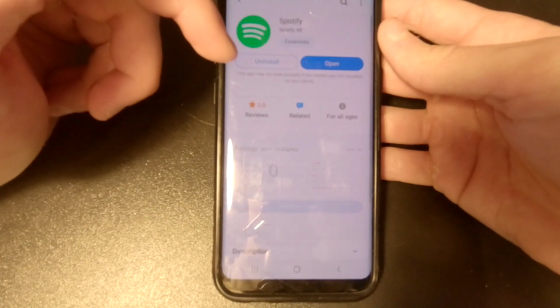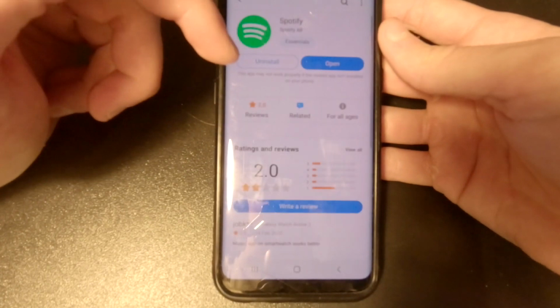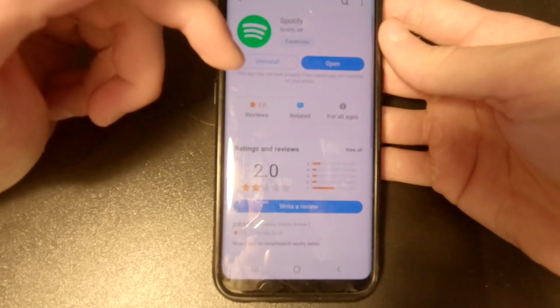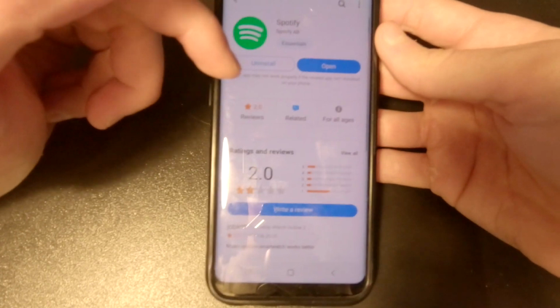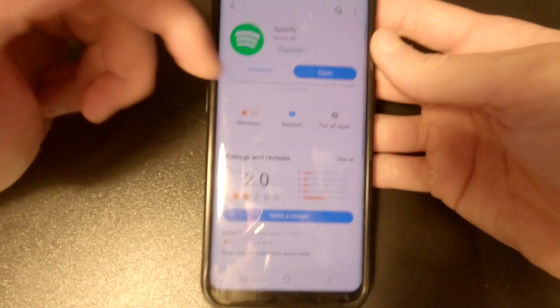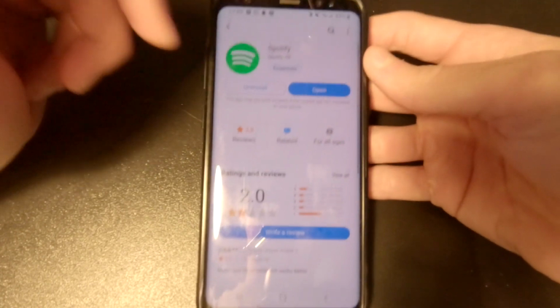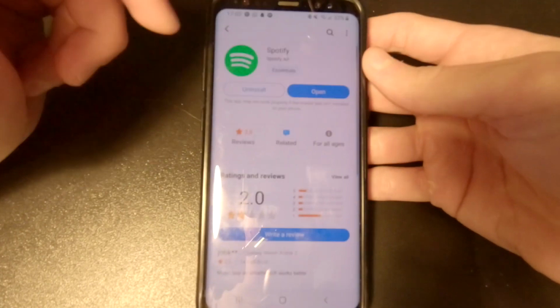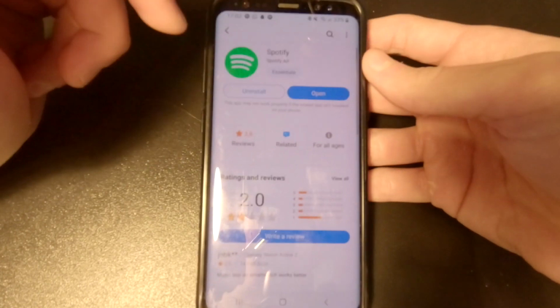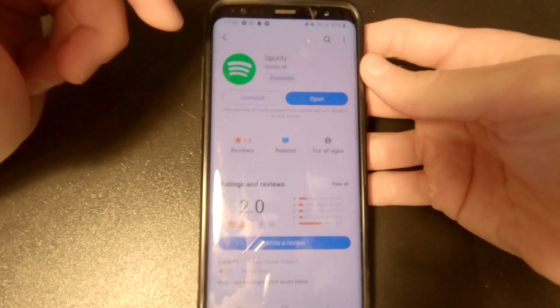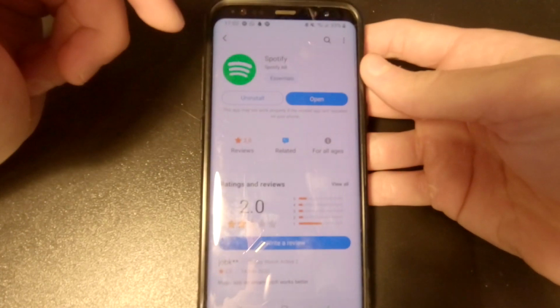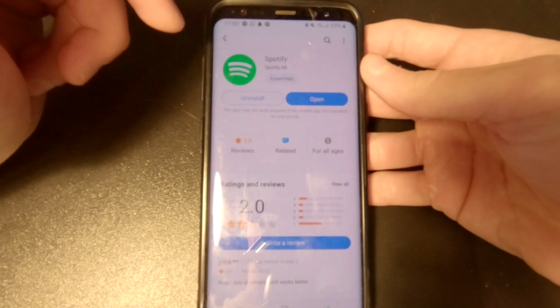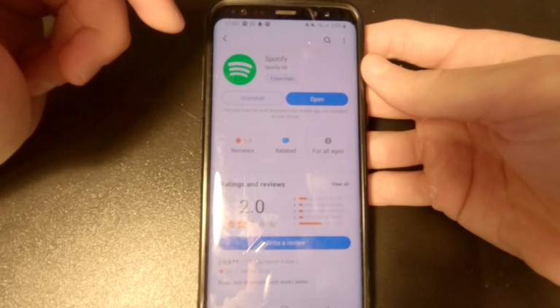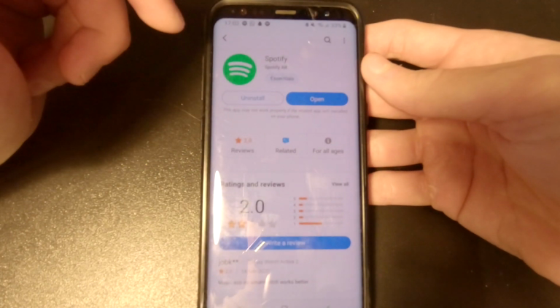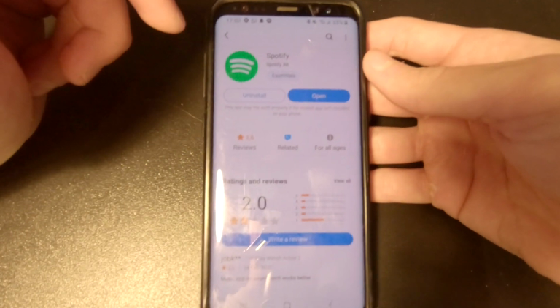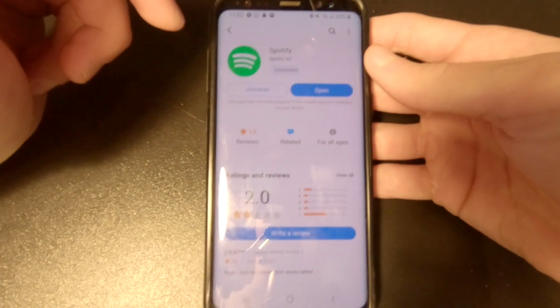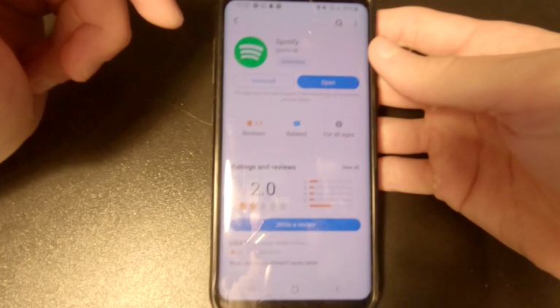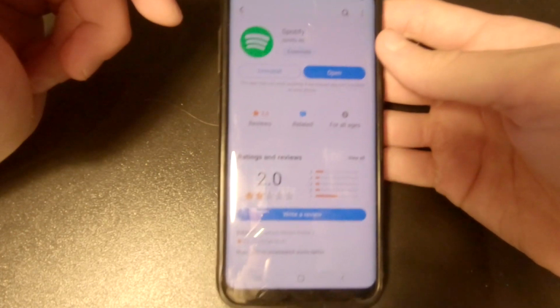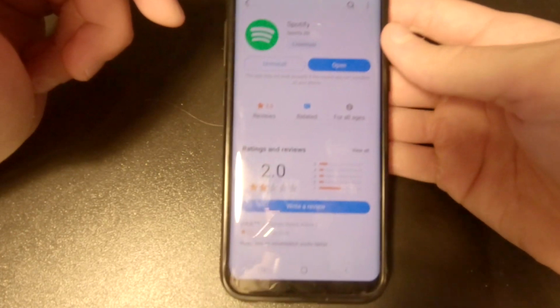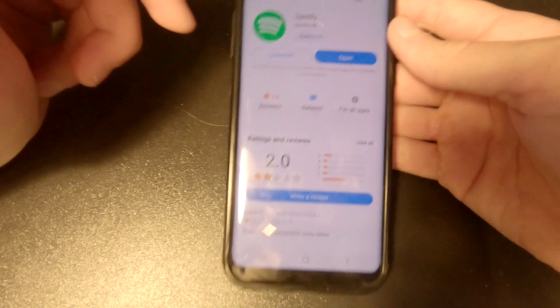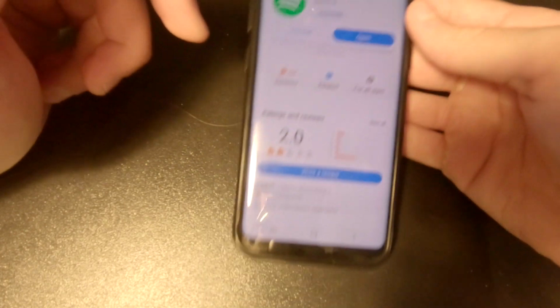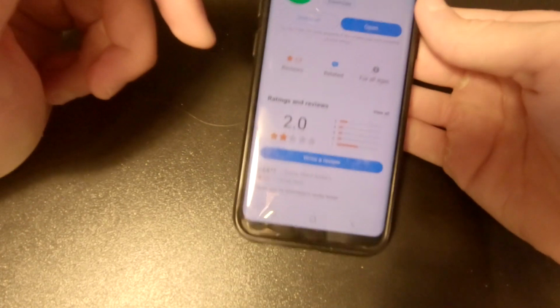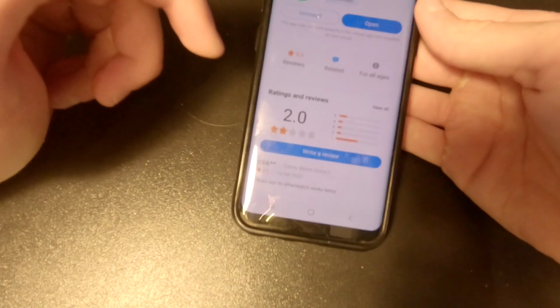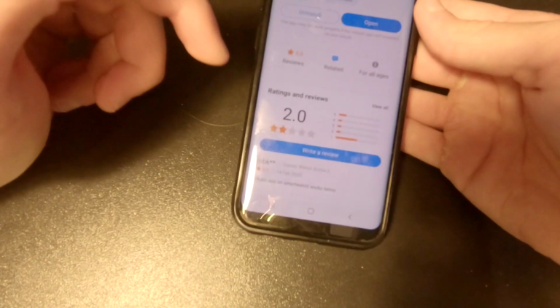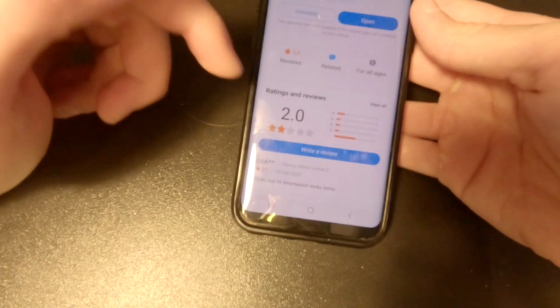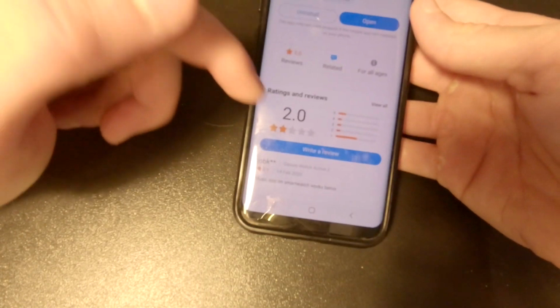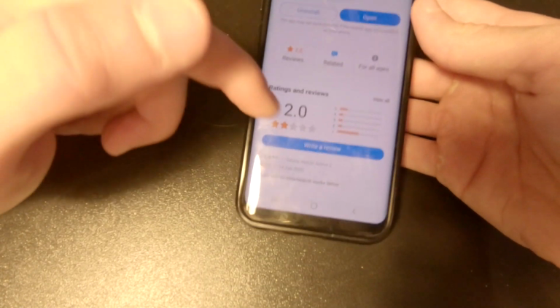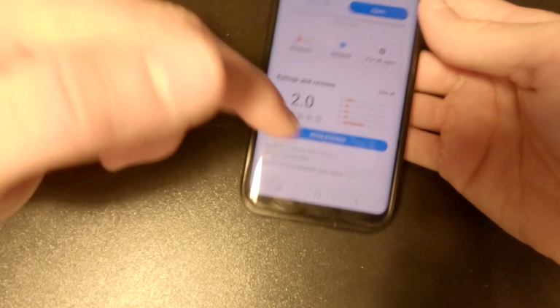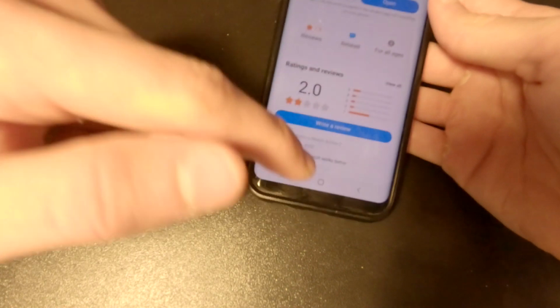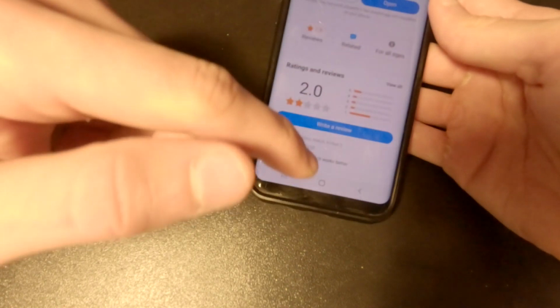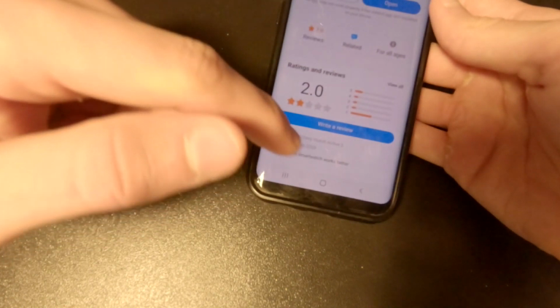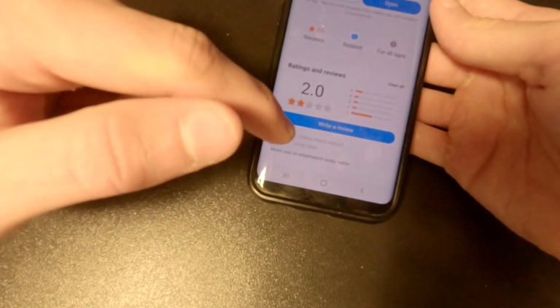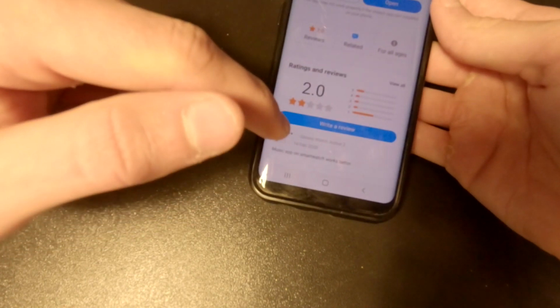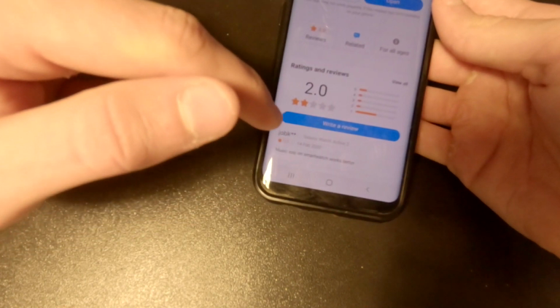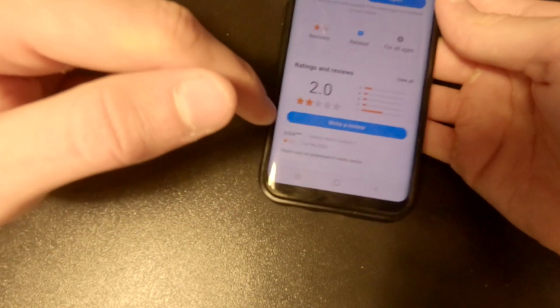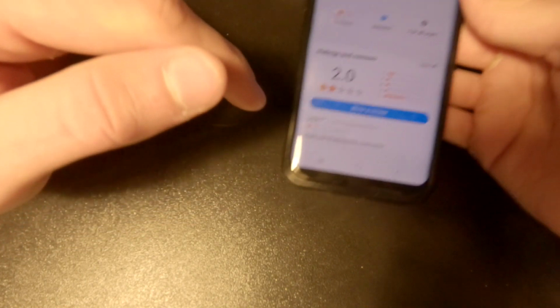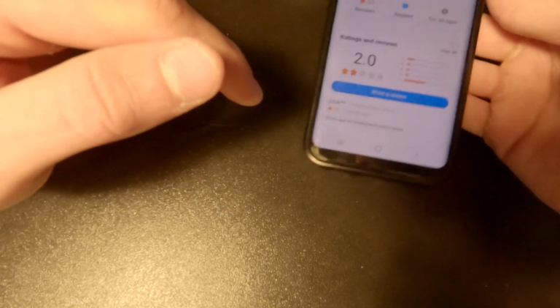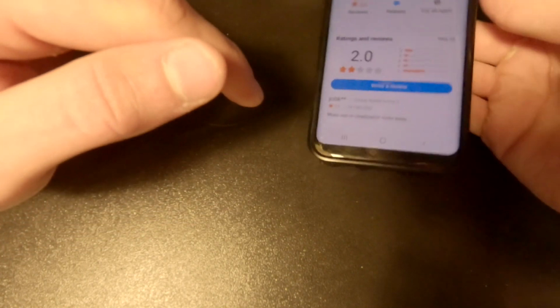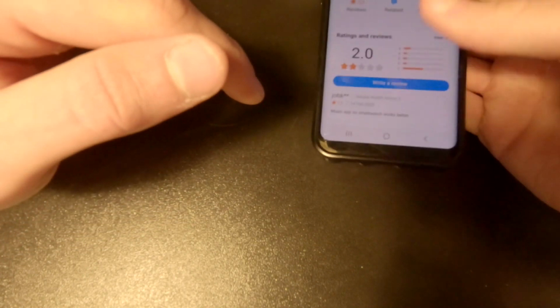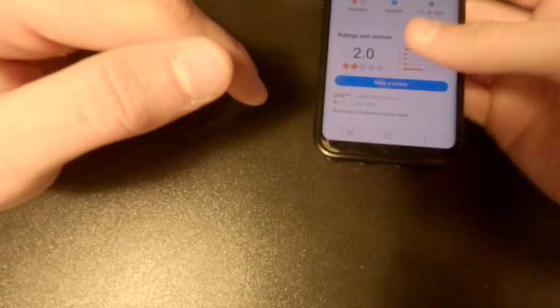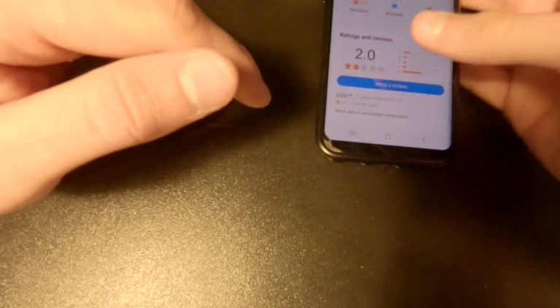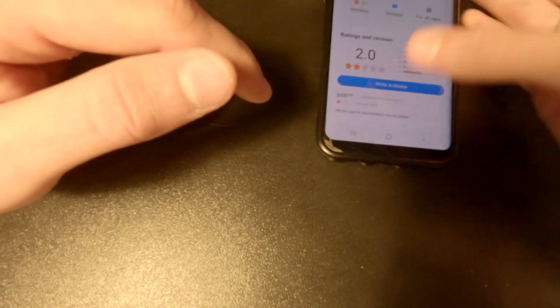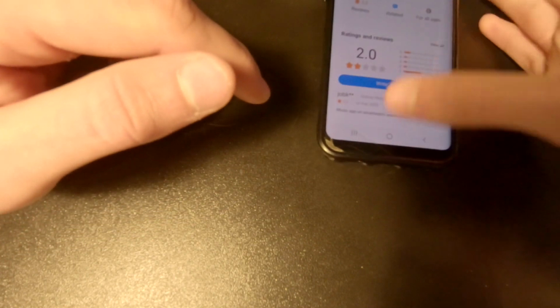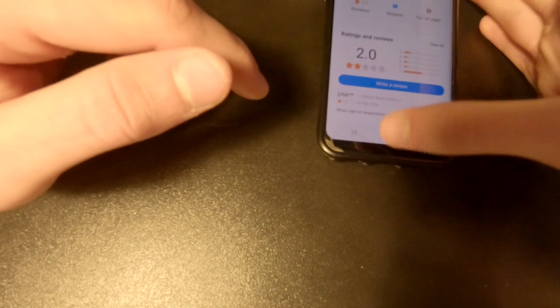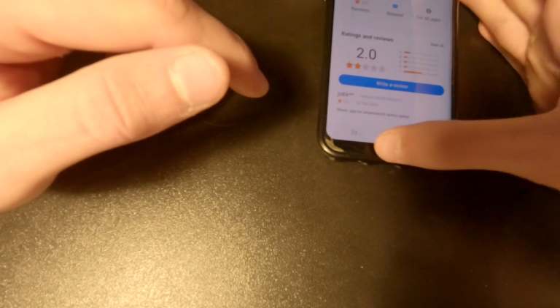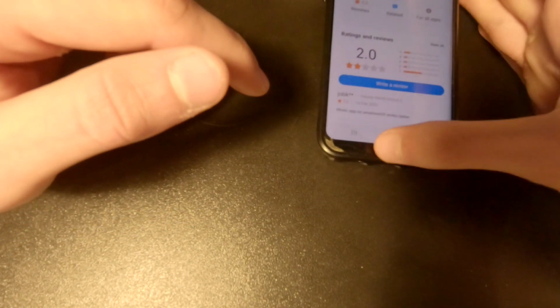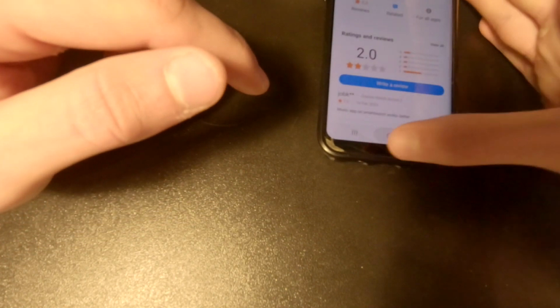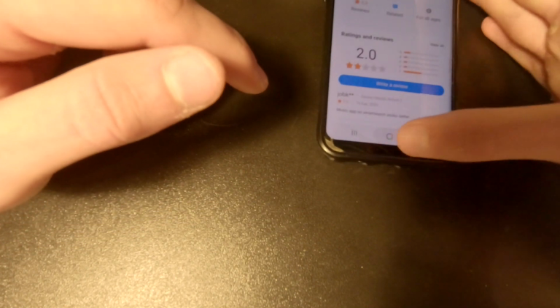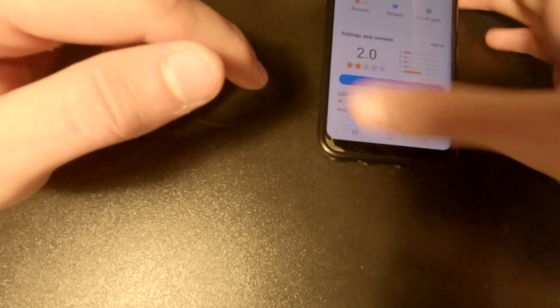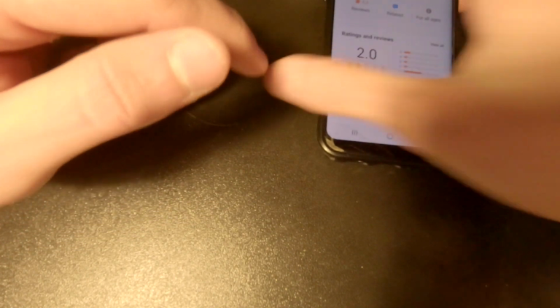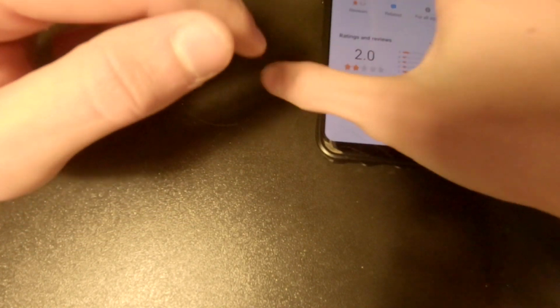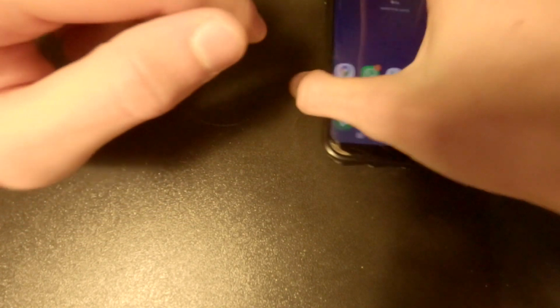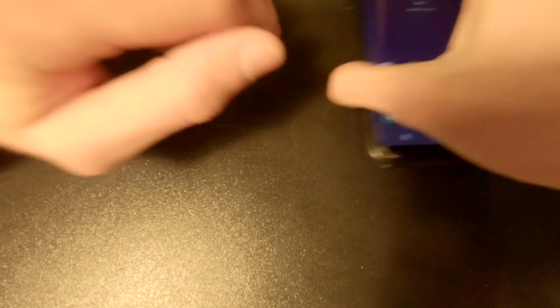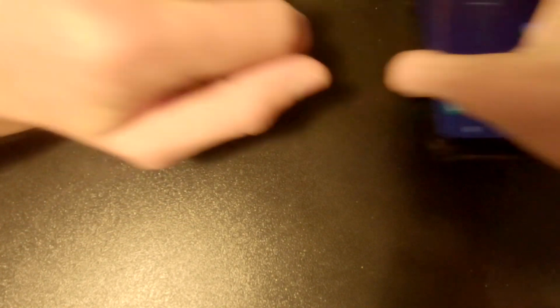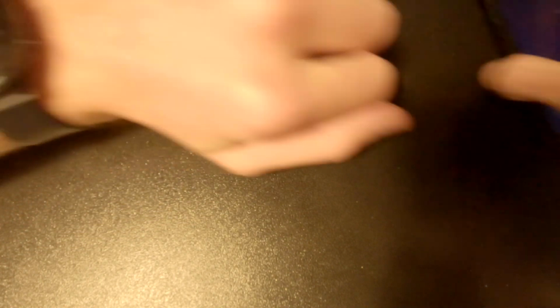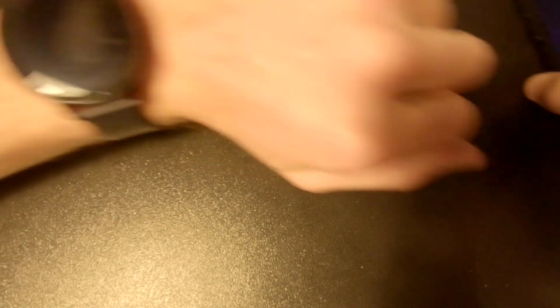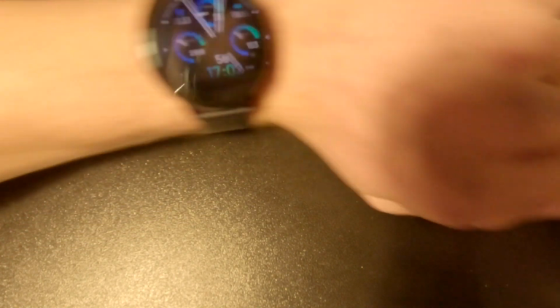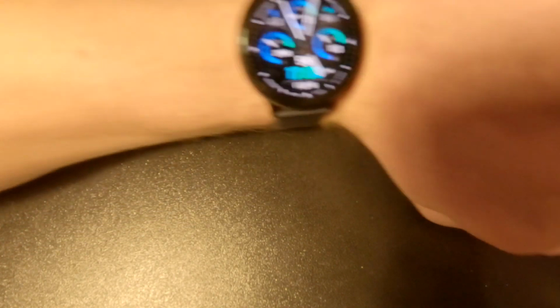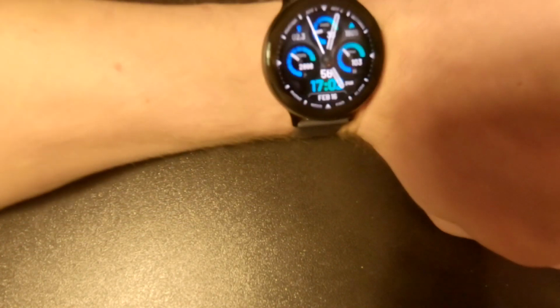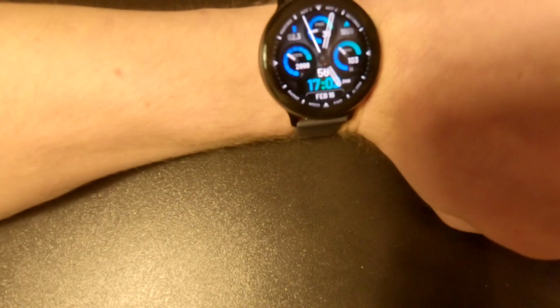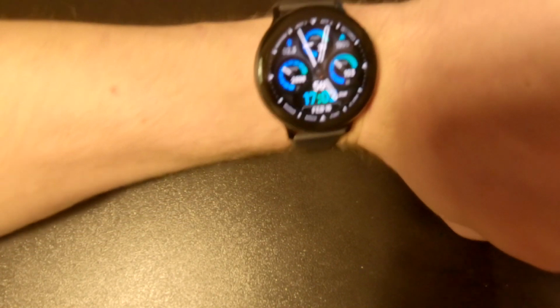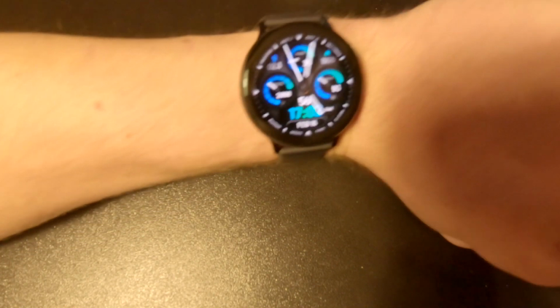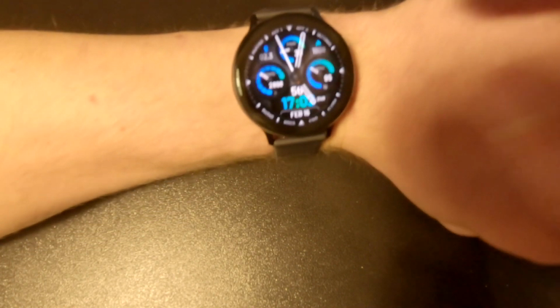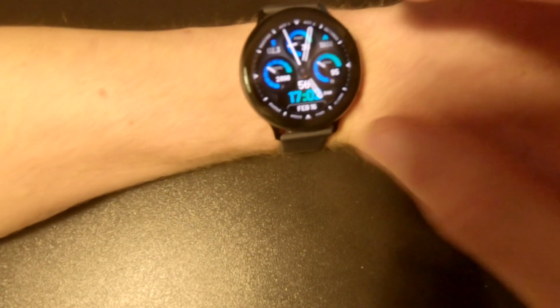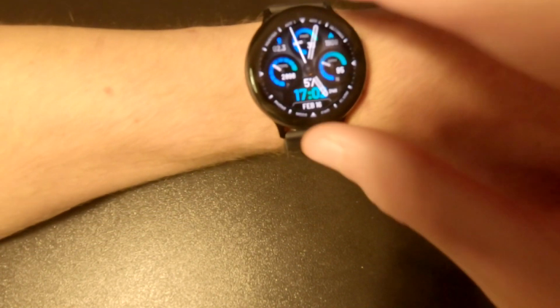You want to download this one and then open it. Once you have opened it, you have to log in on the watch.